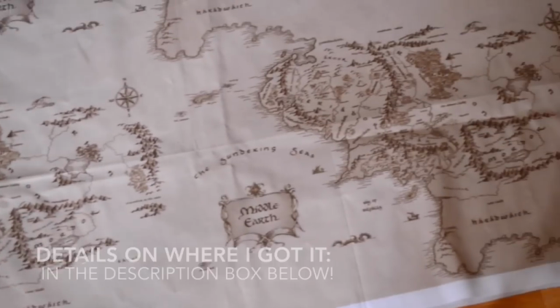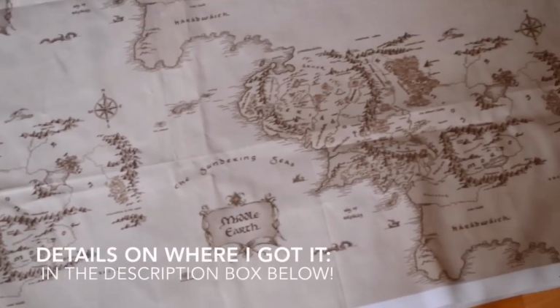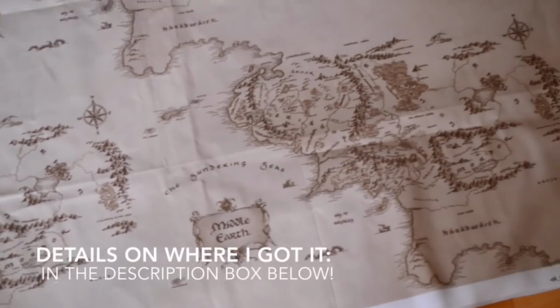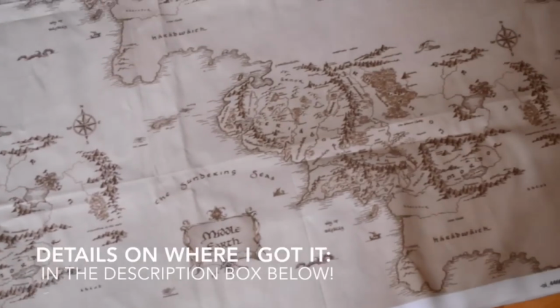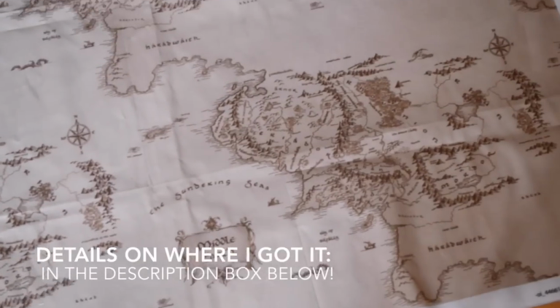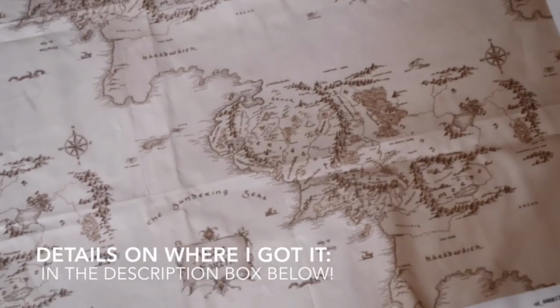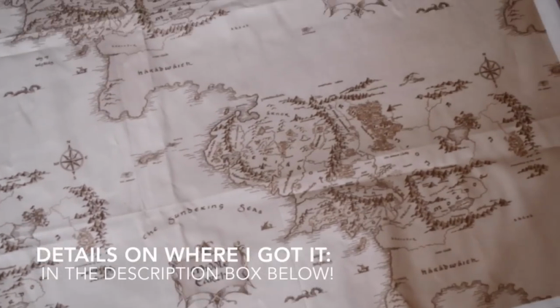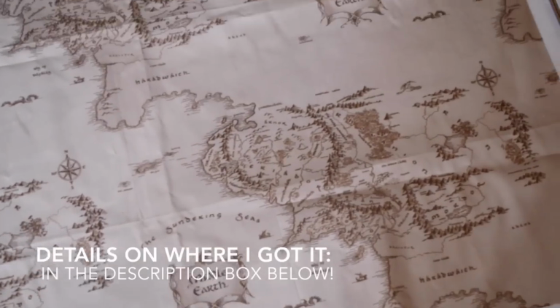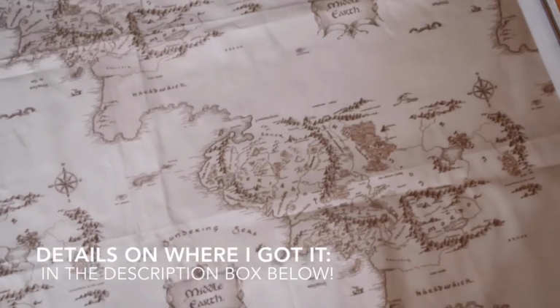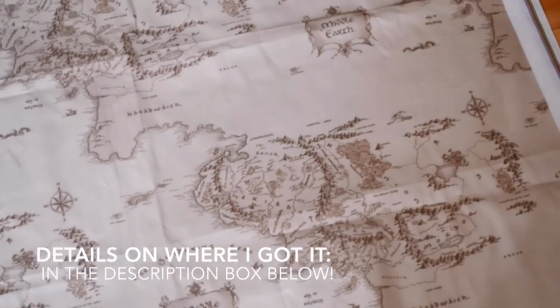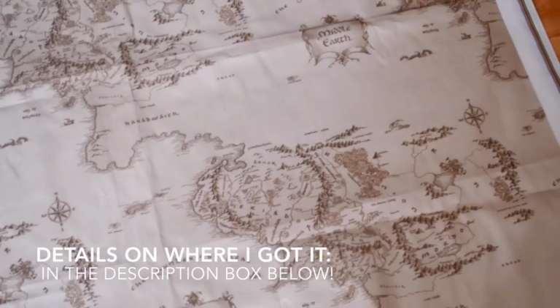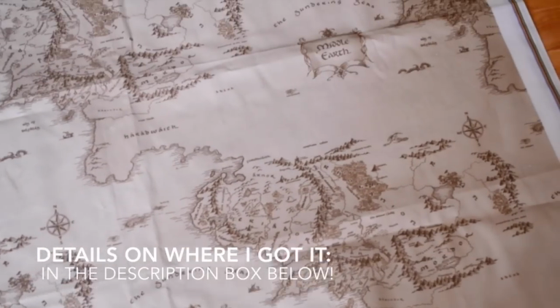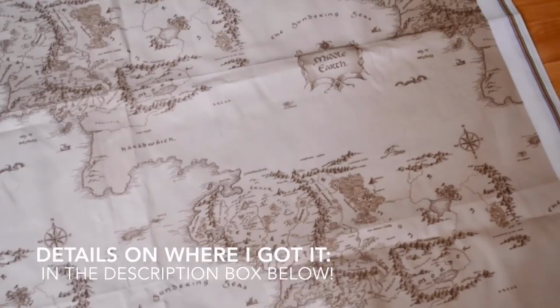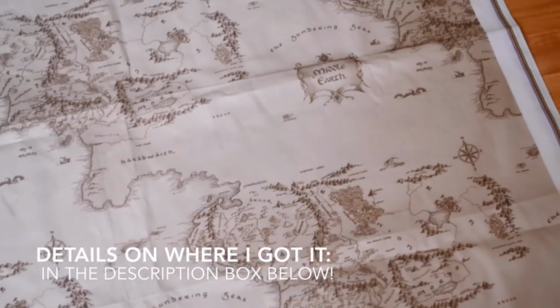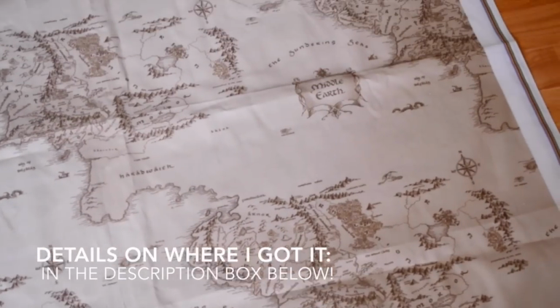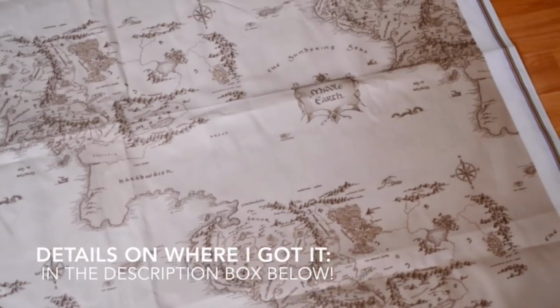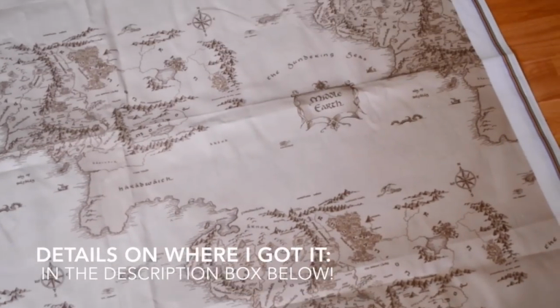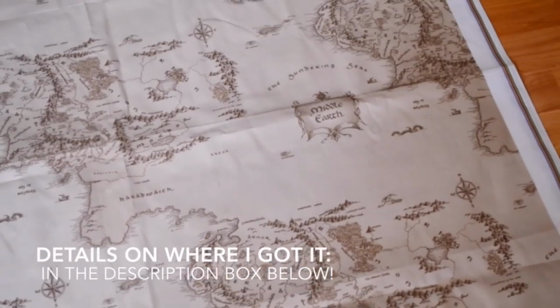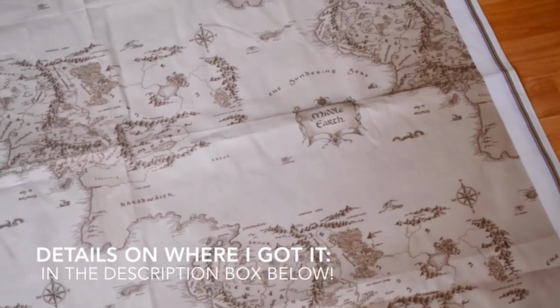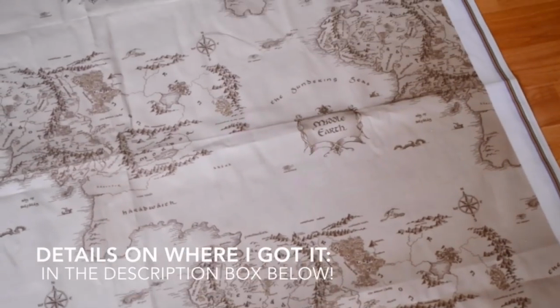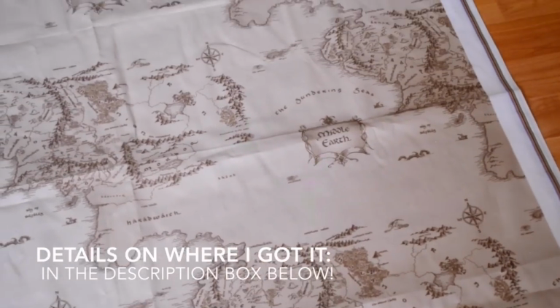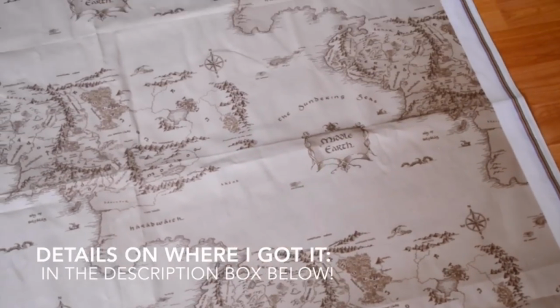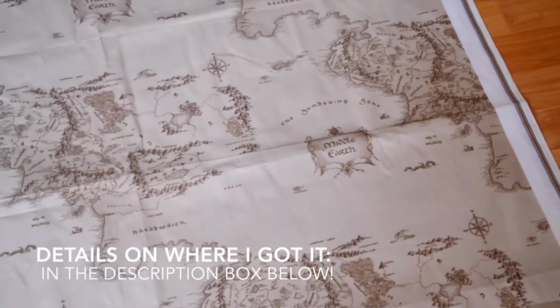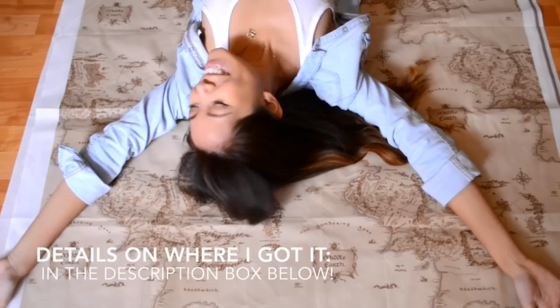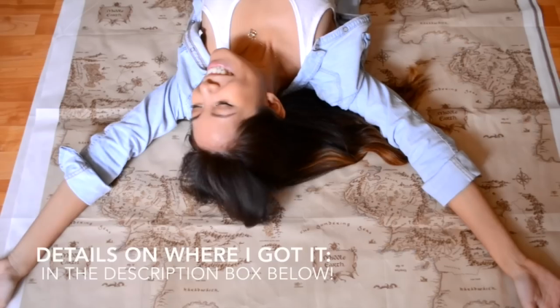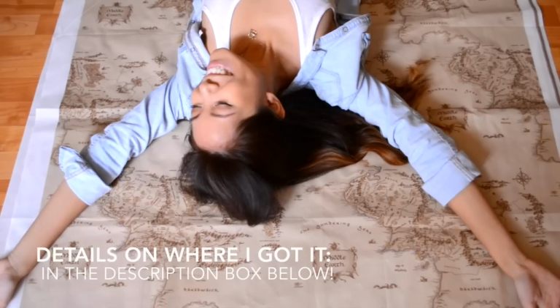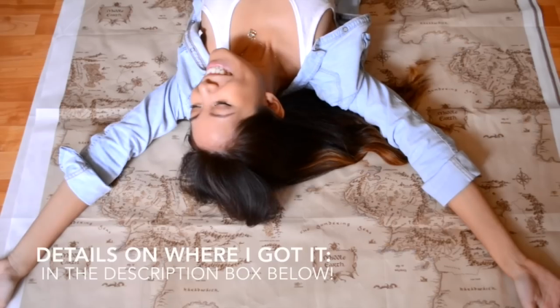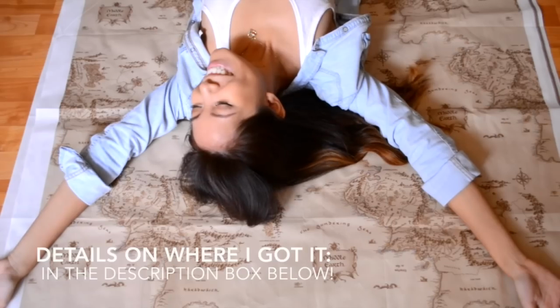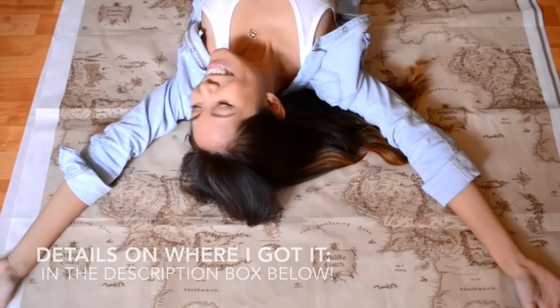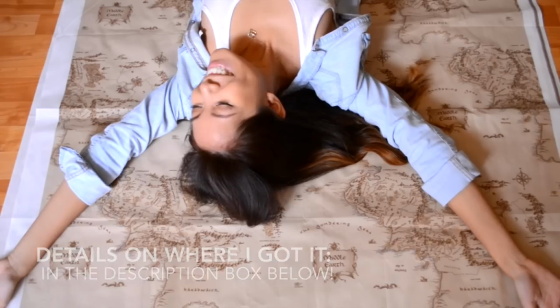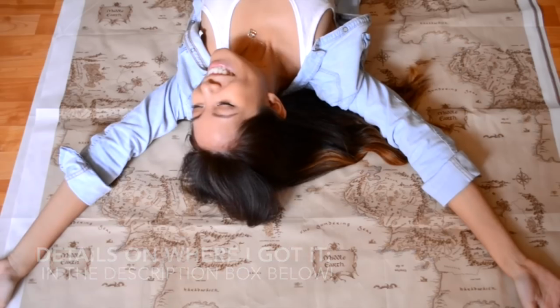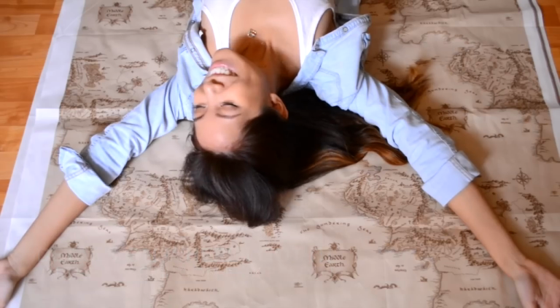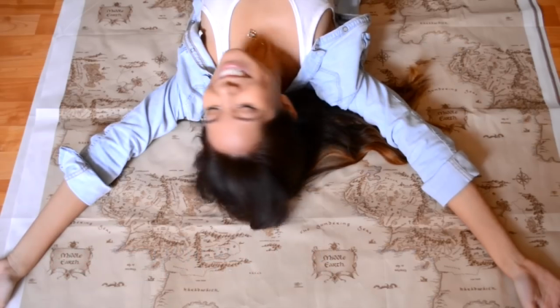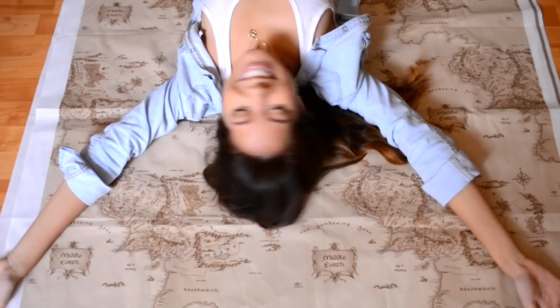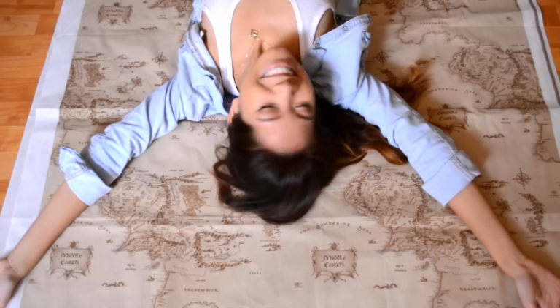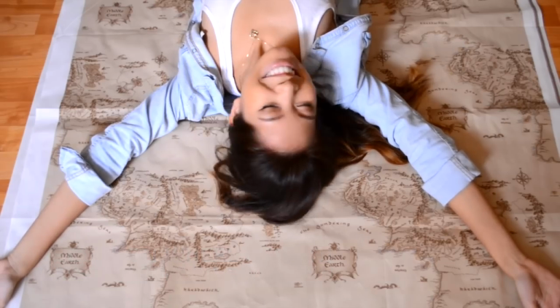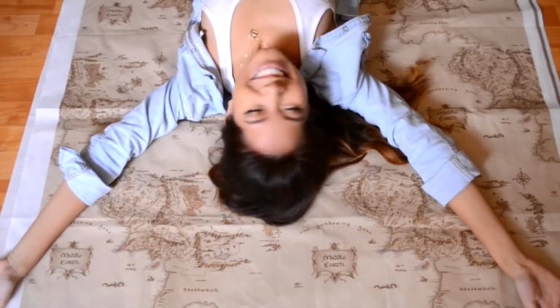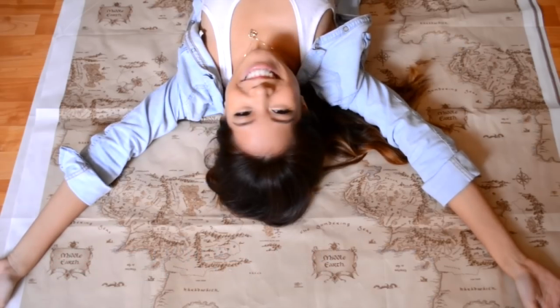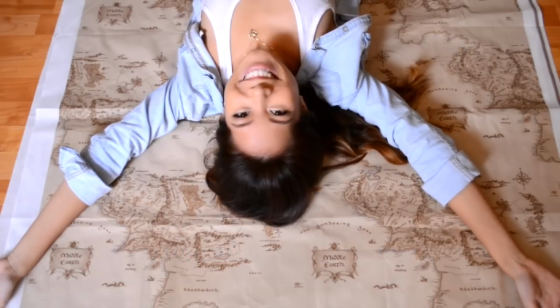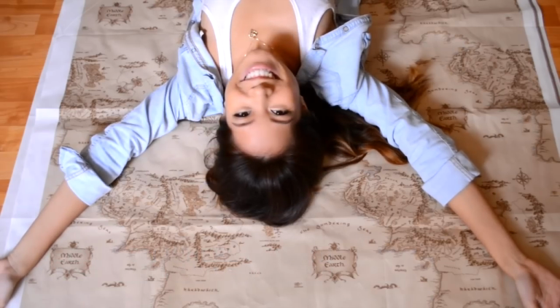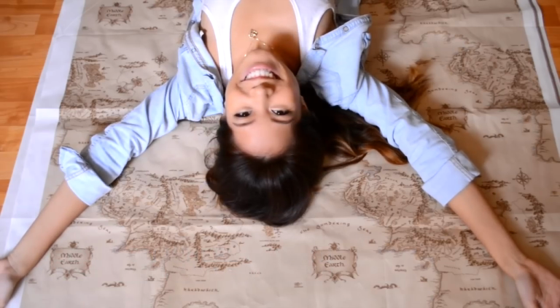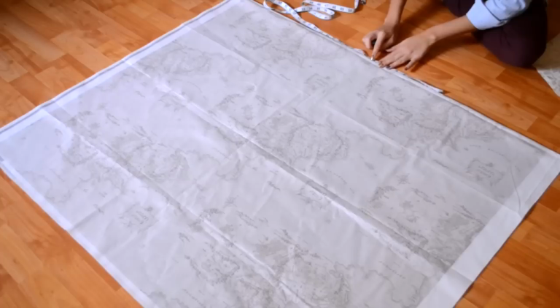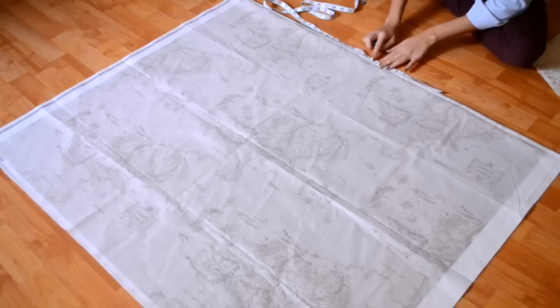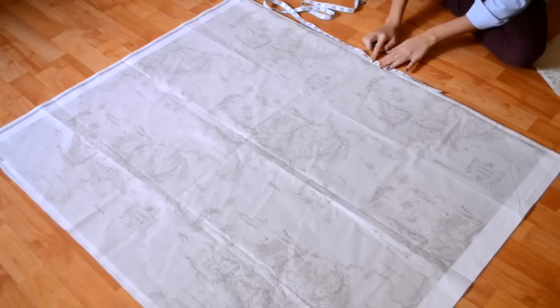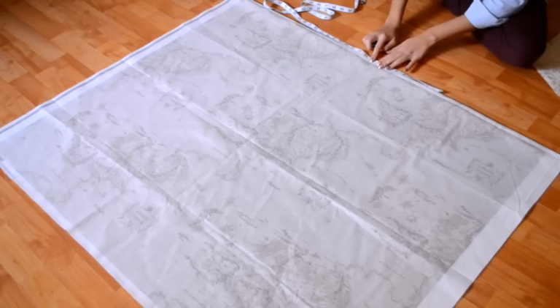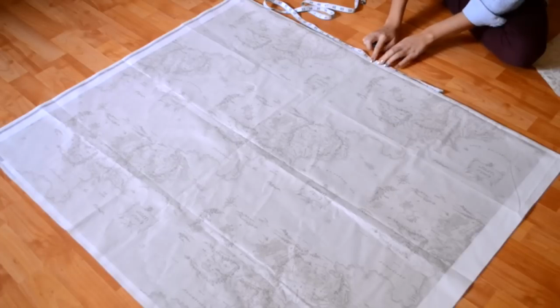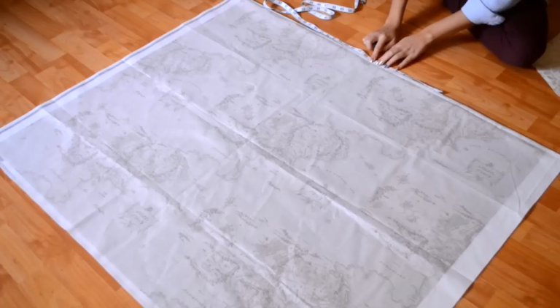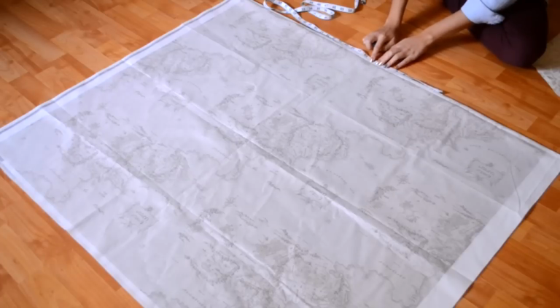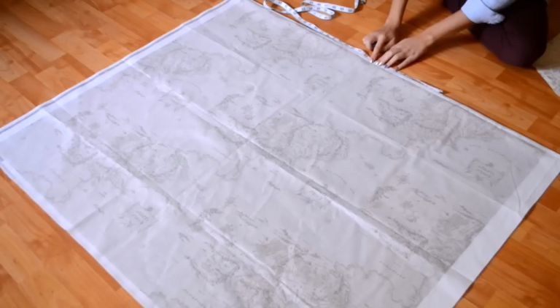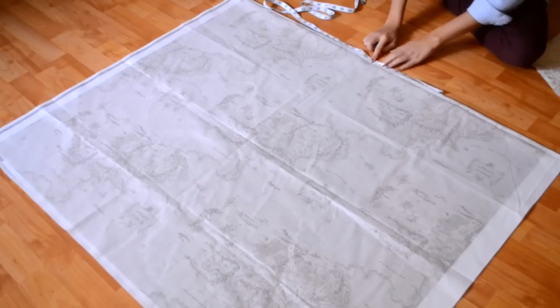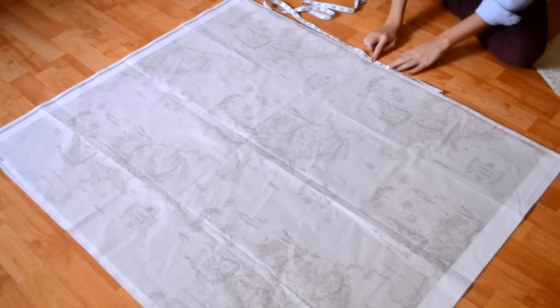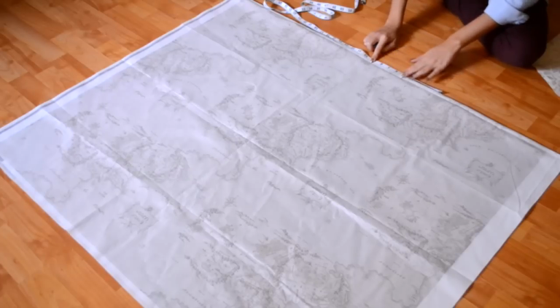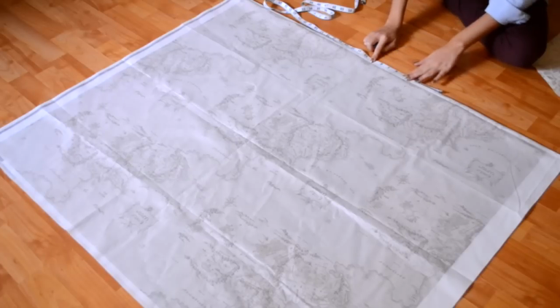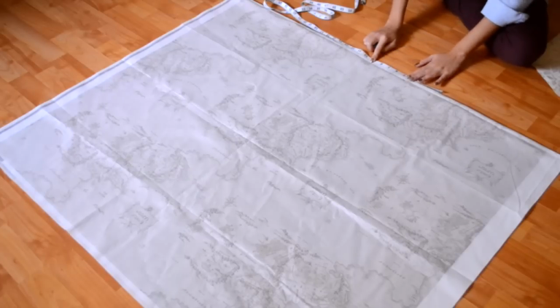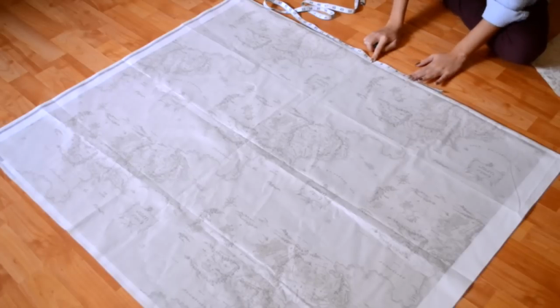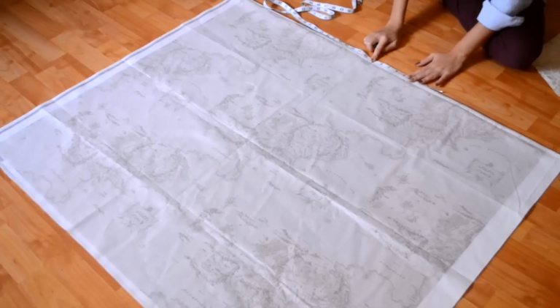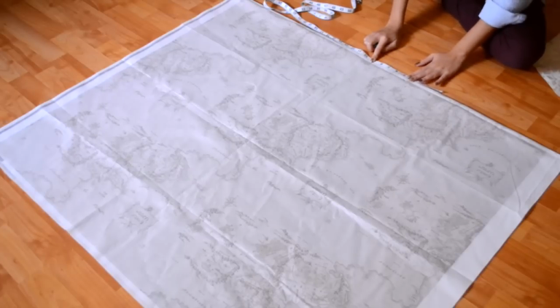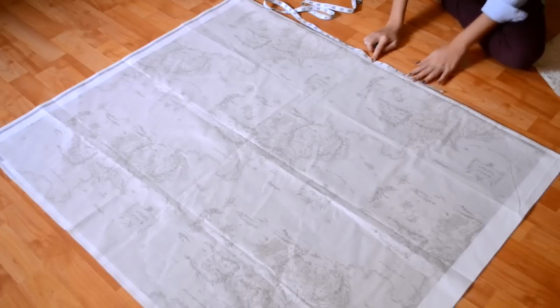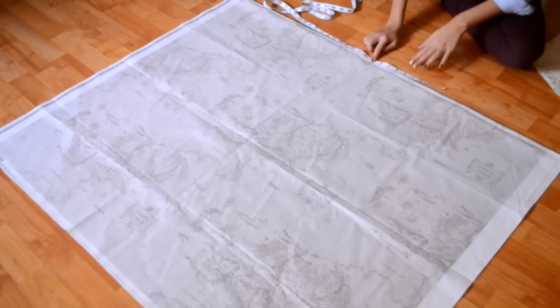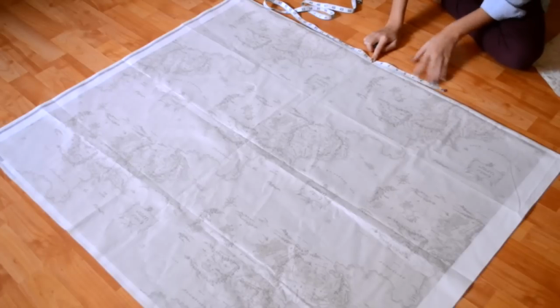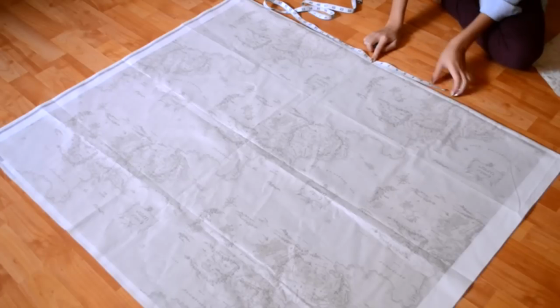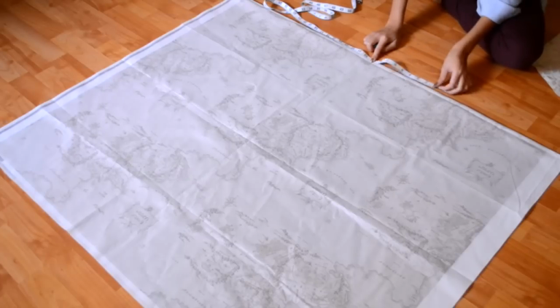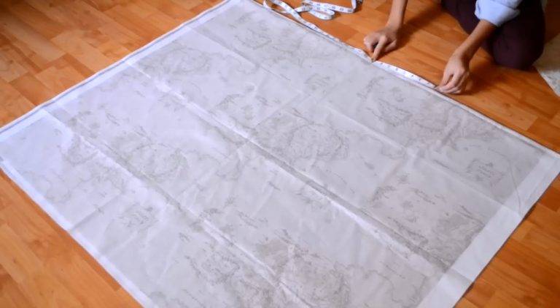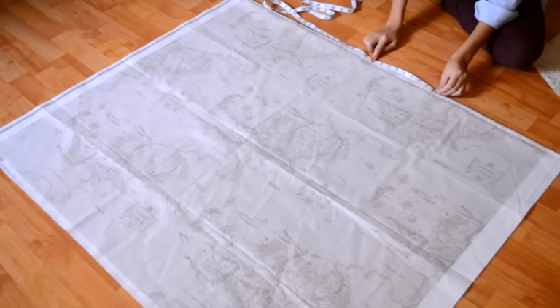For this DIY, I will be using two yards of this amazing fabric, which you can get at spoonflower.com — all the details down below.